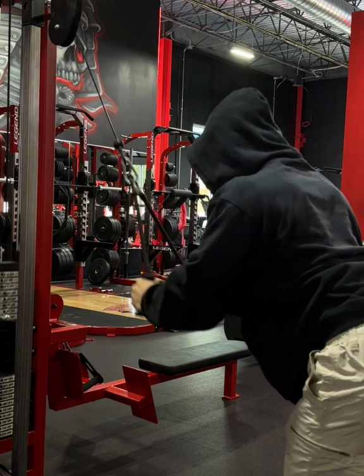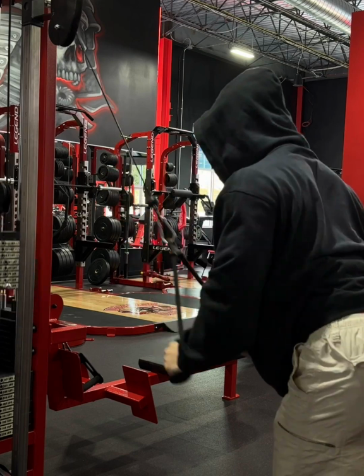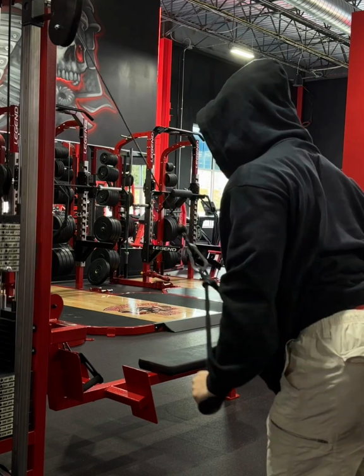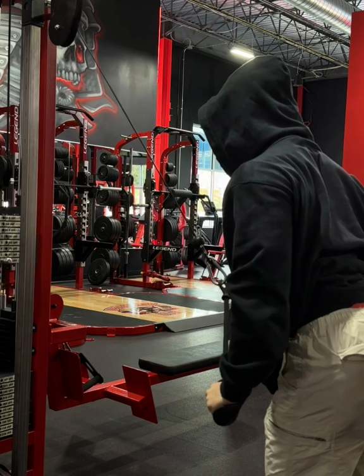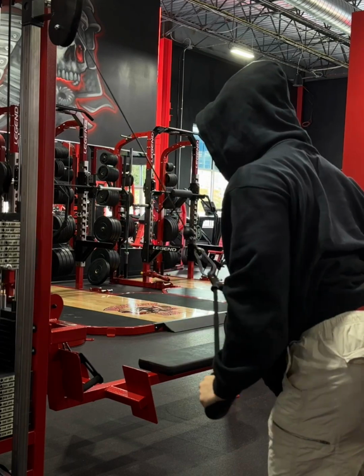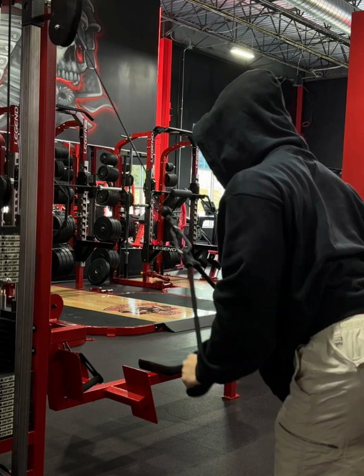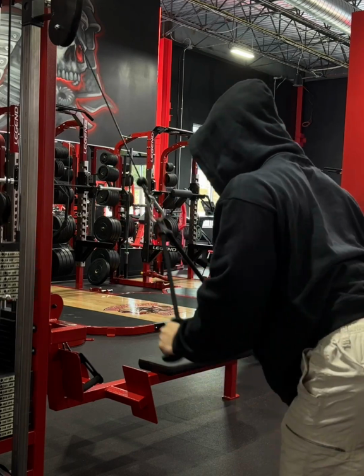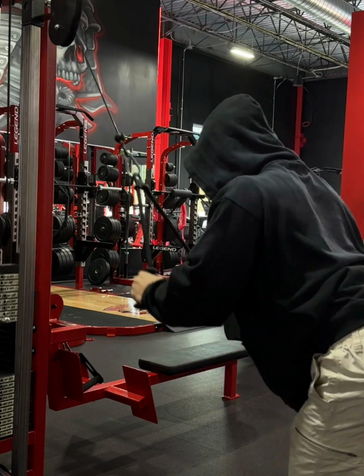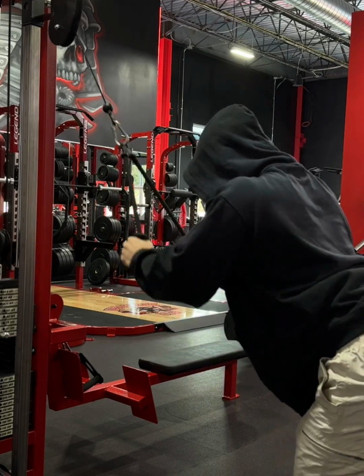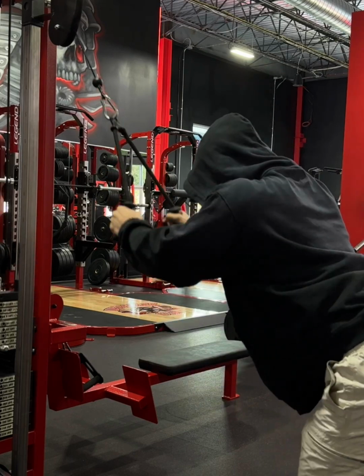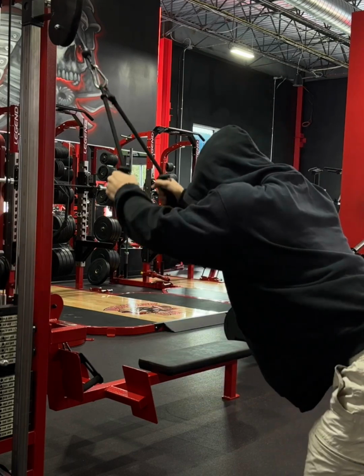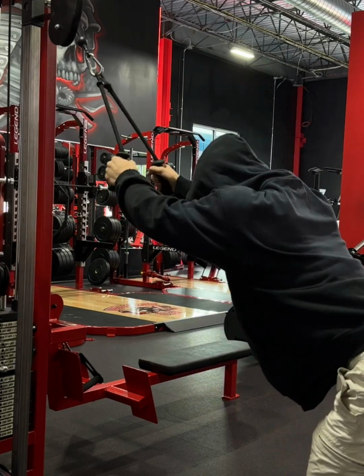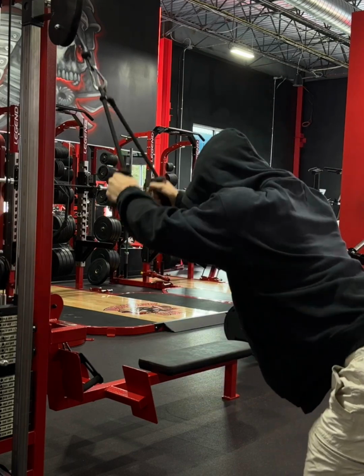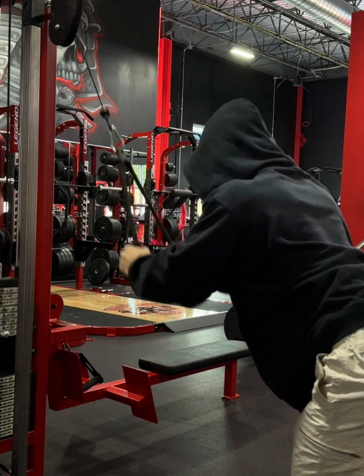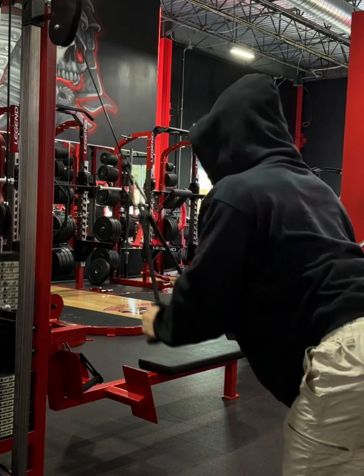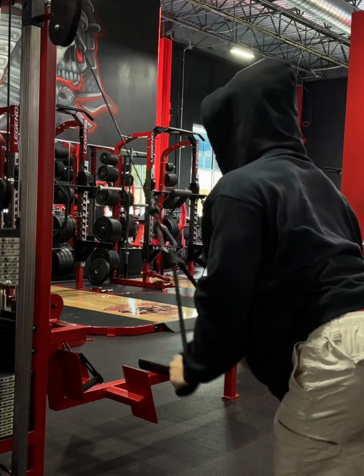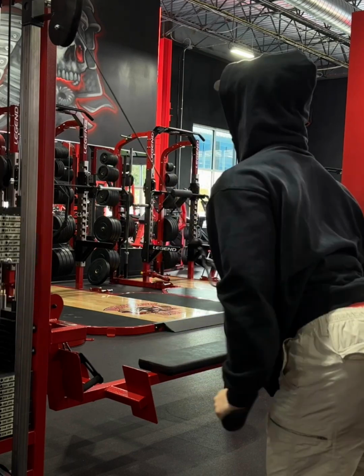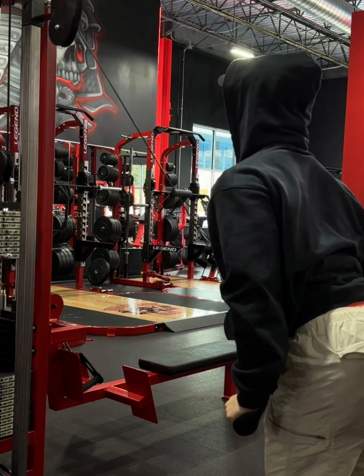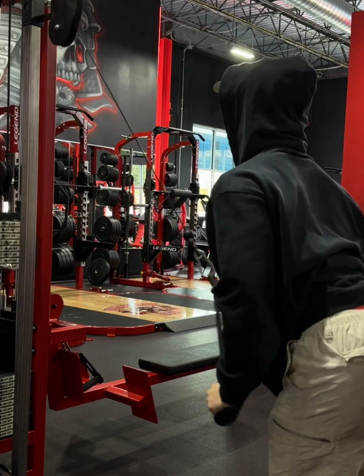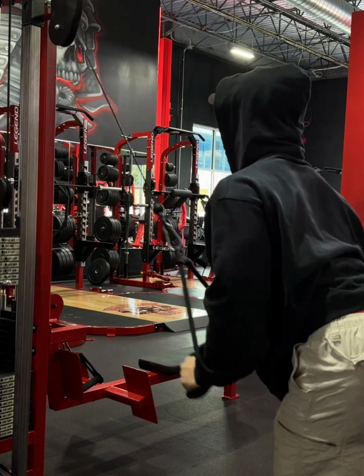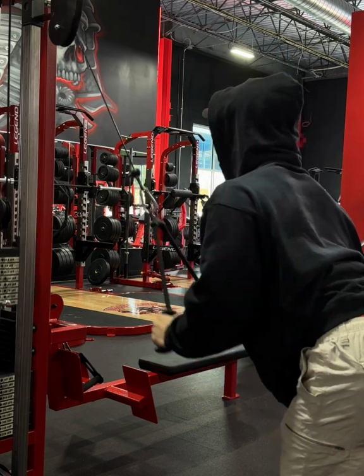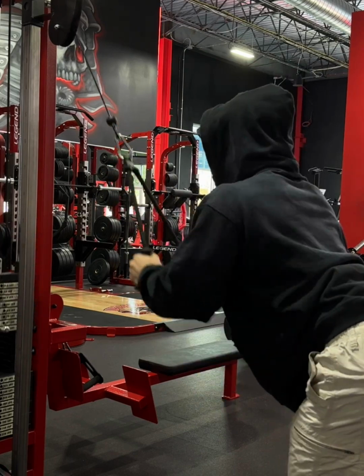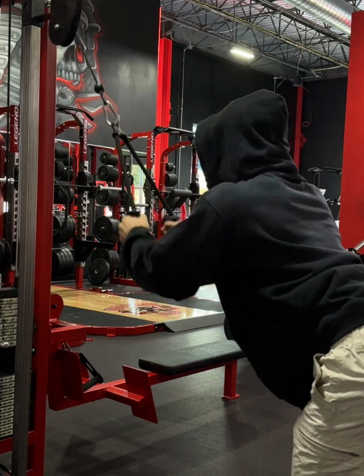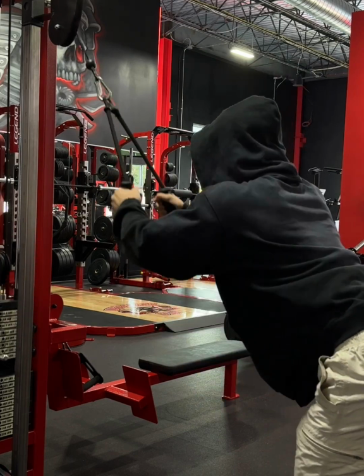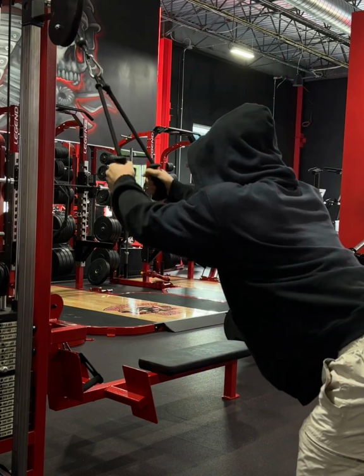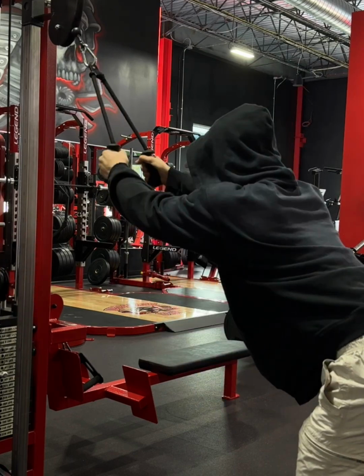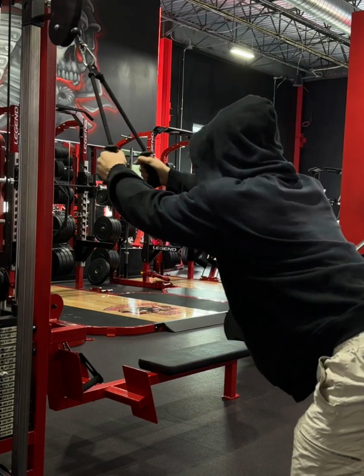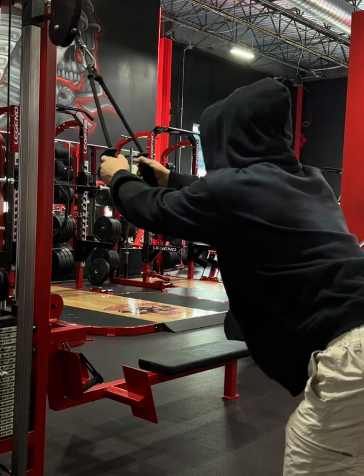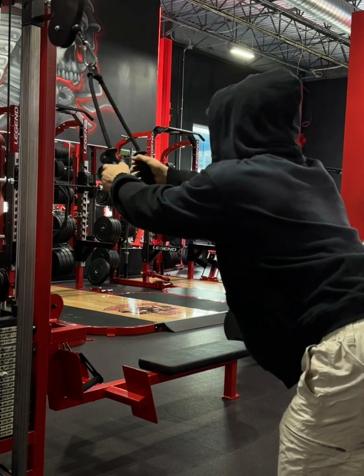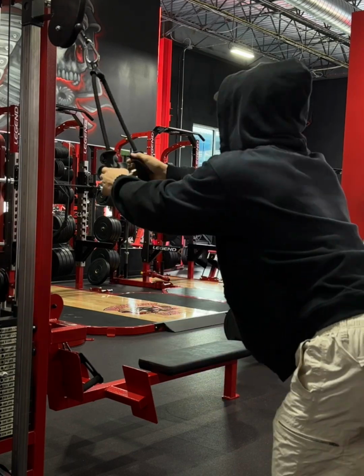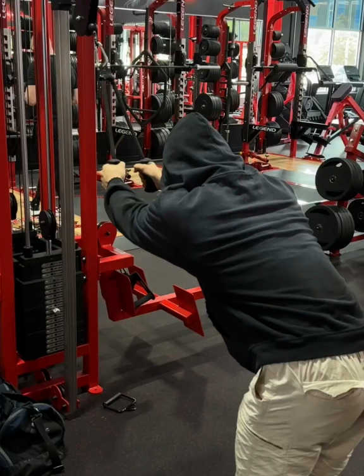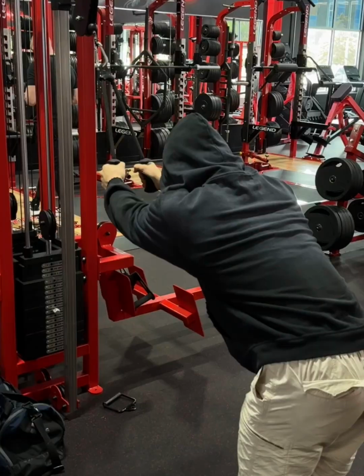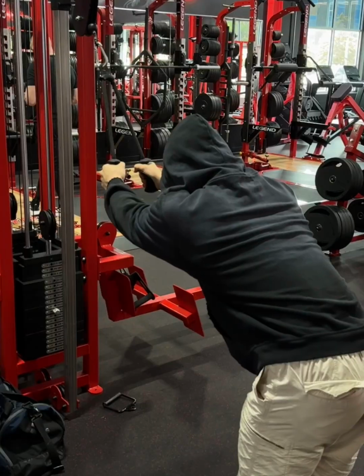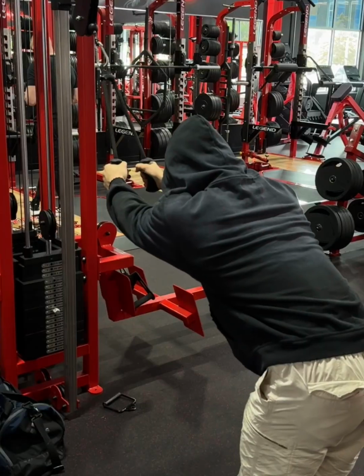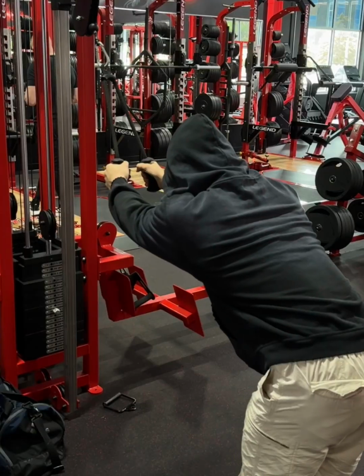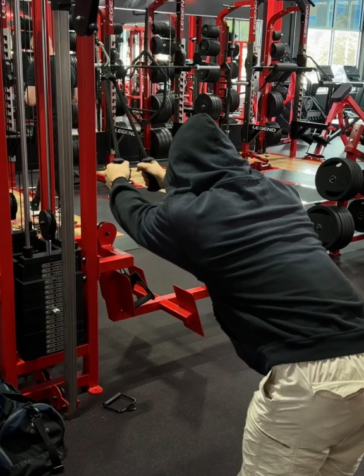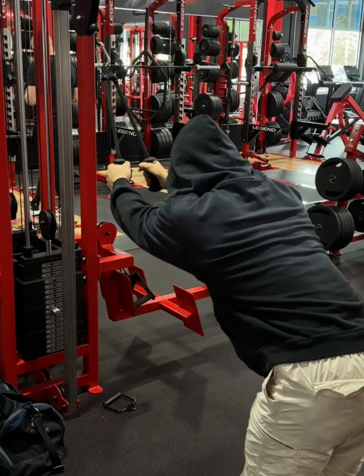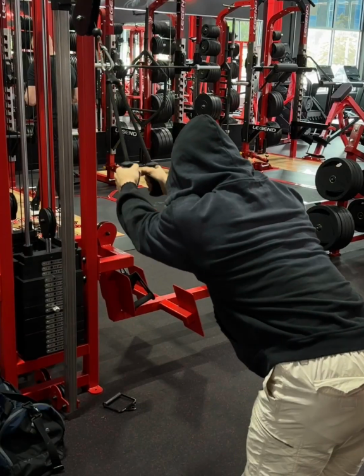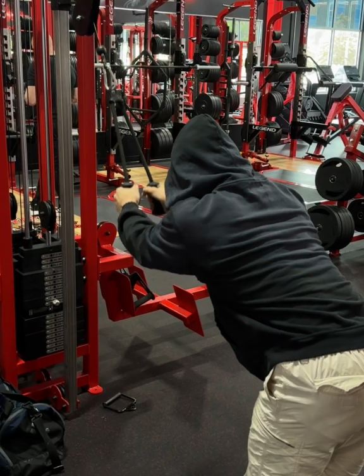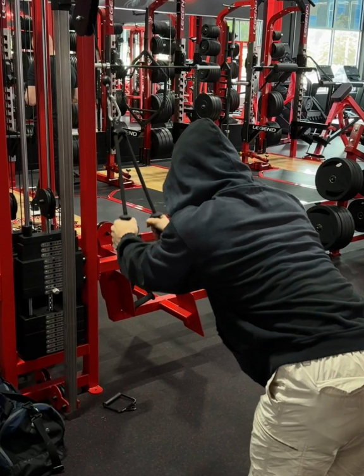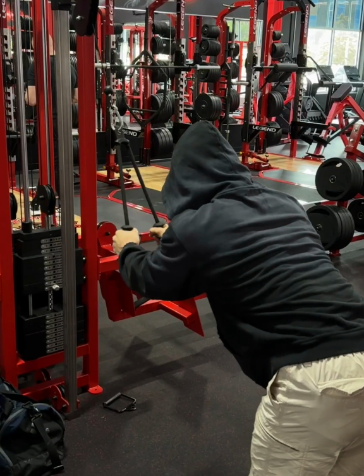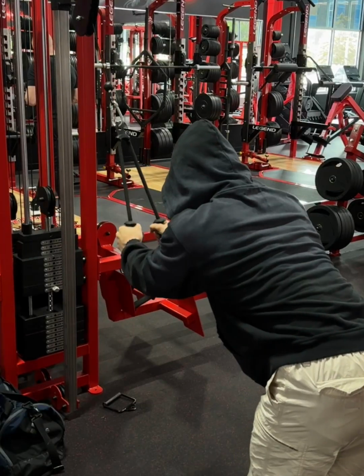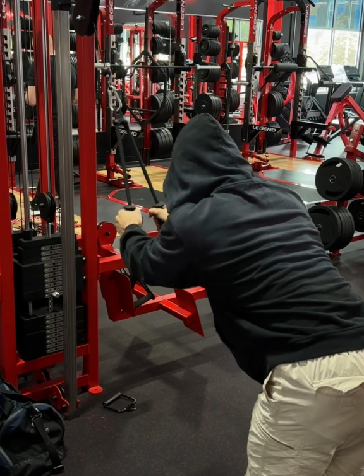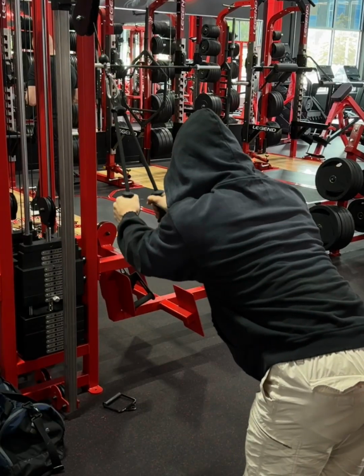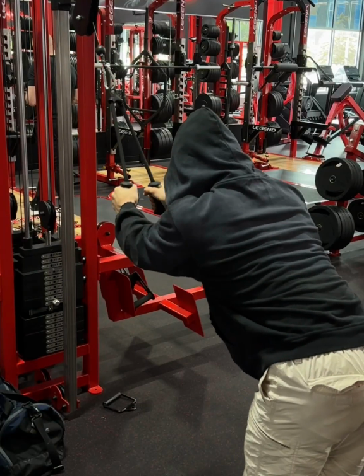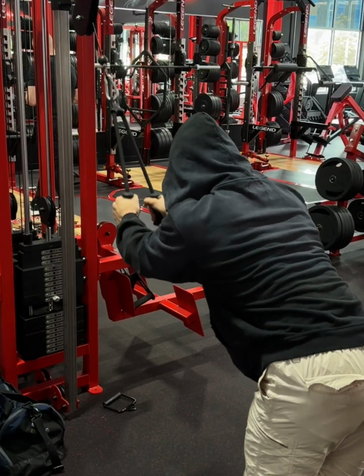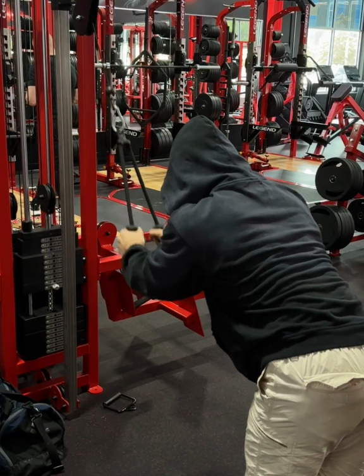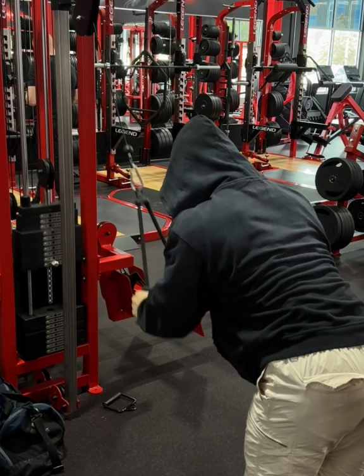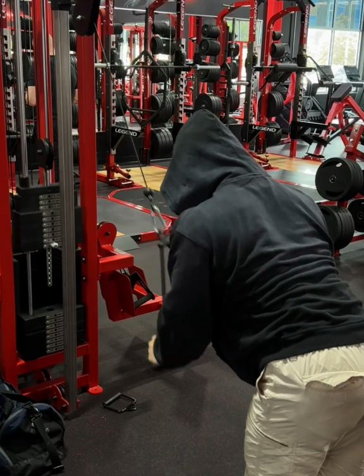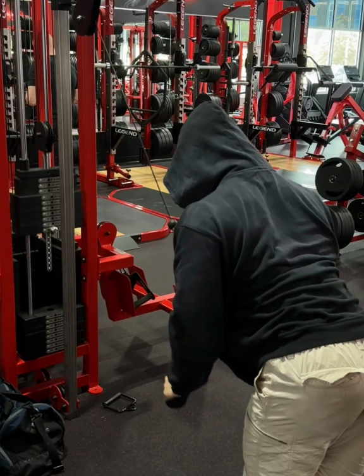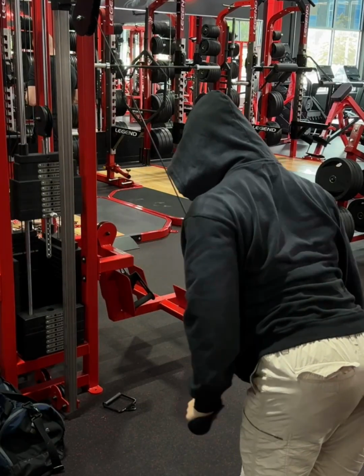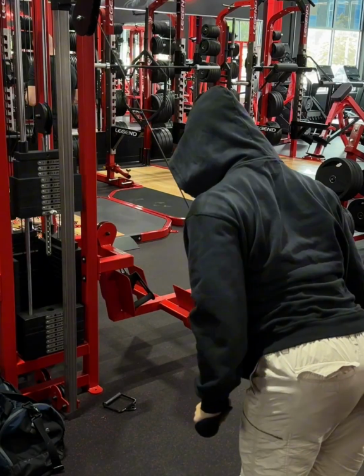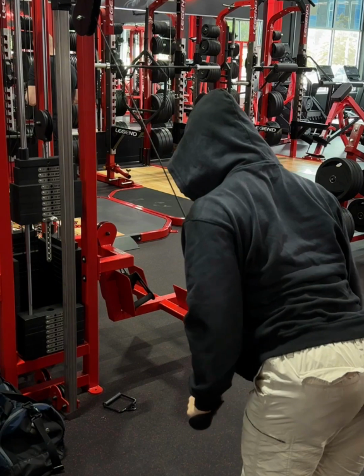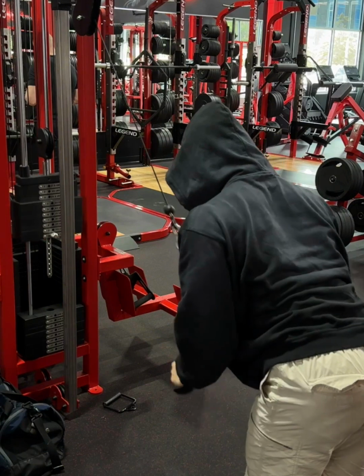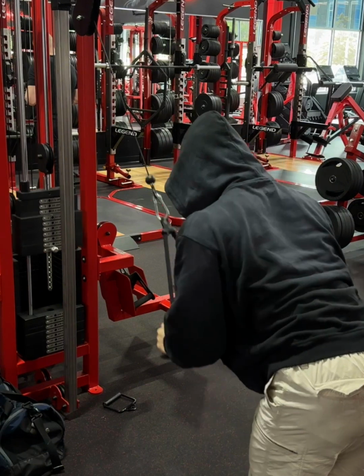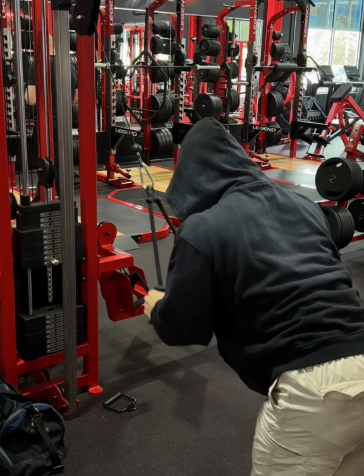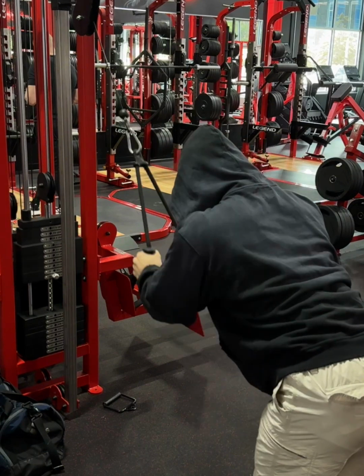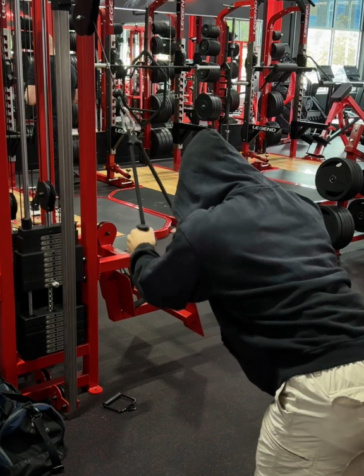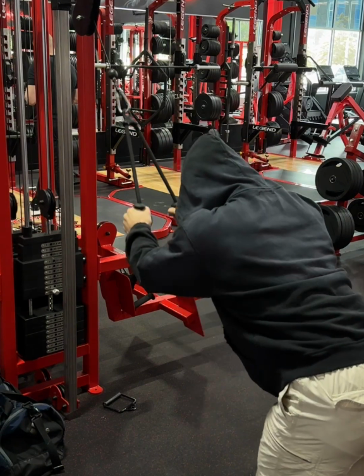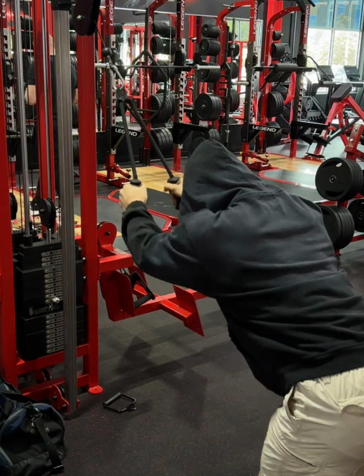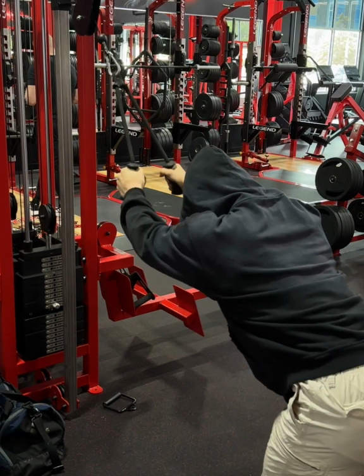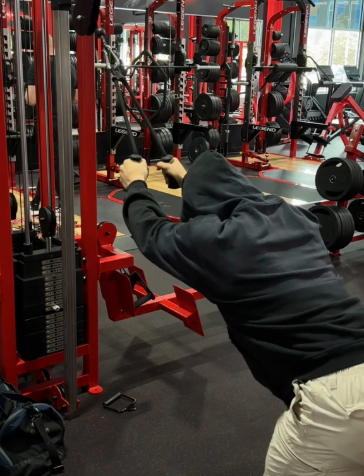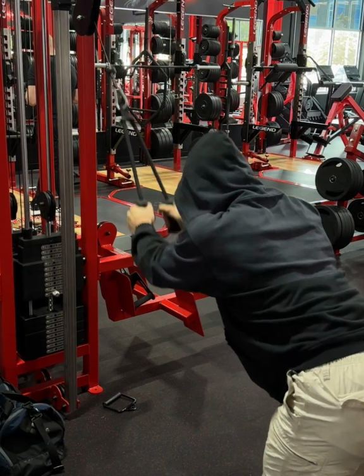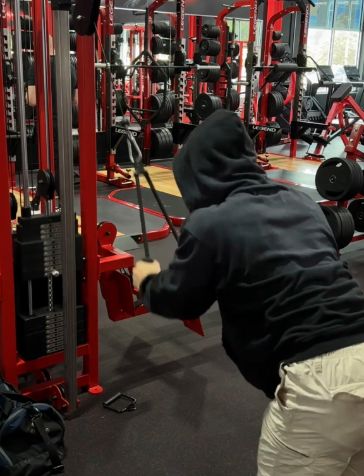I'm working on getting a little bit leaner than I am right now. Not necessarily a cut, just kind of leaning out — so more like maingaining.